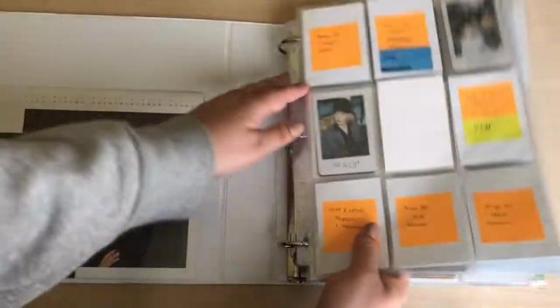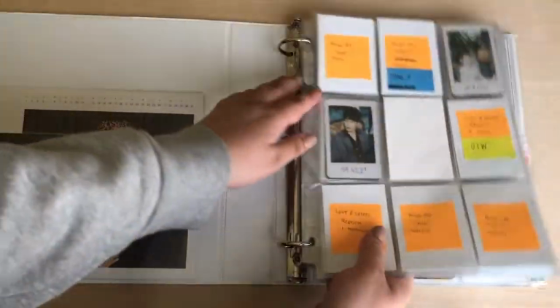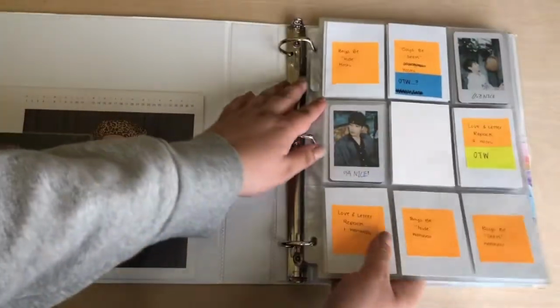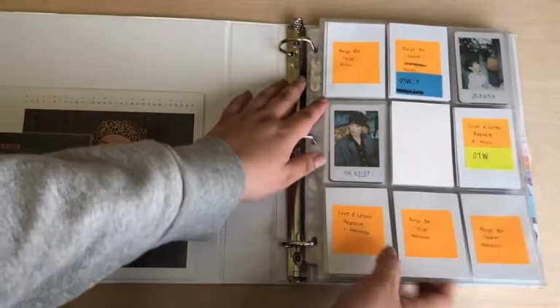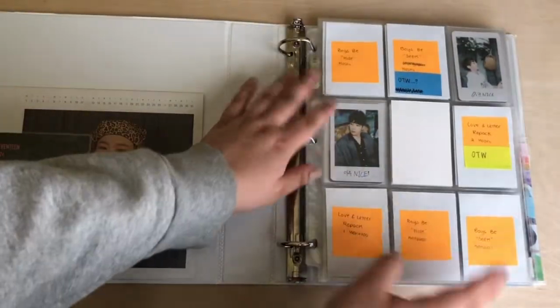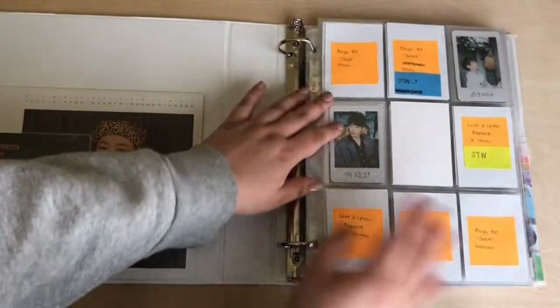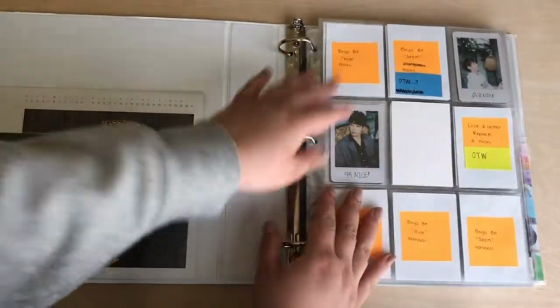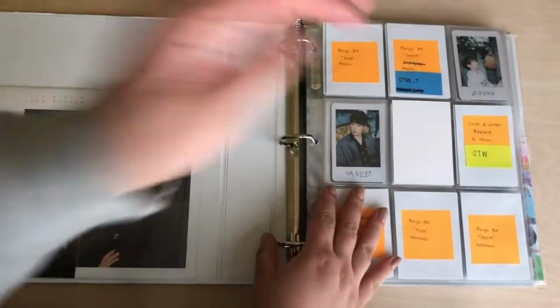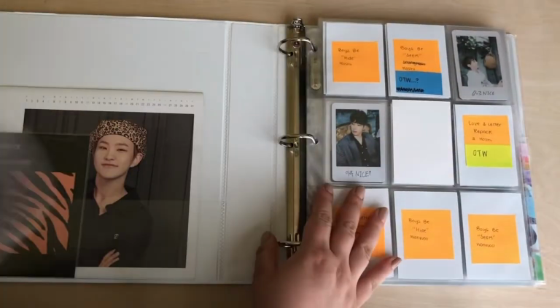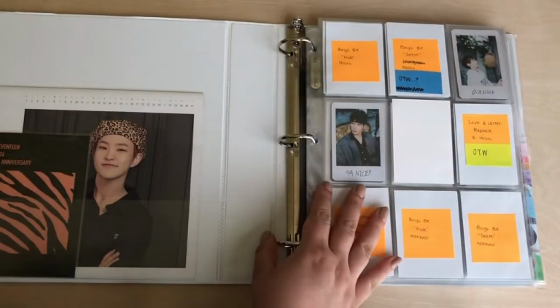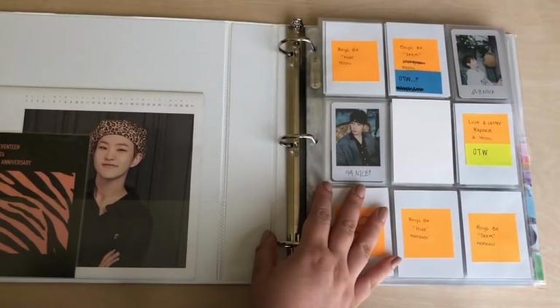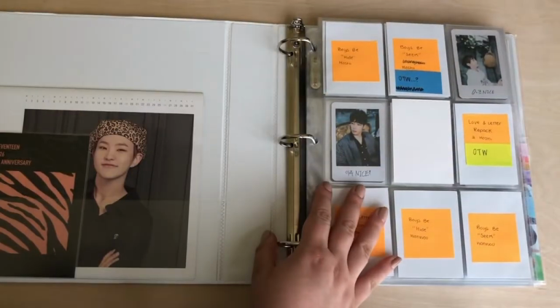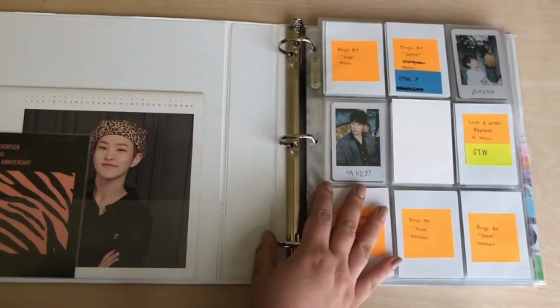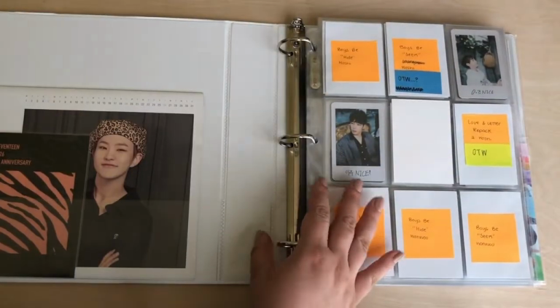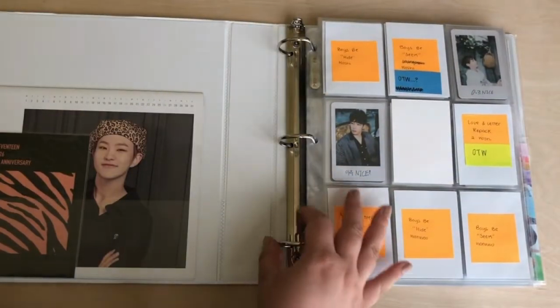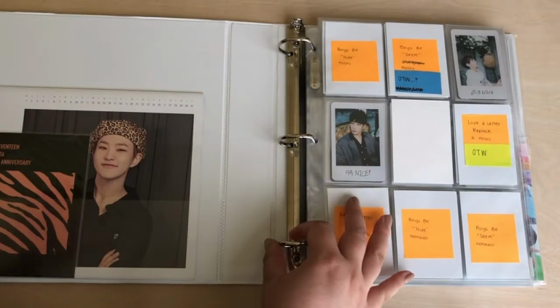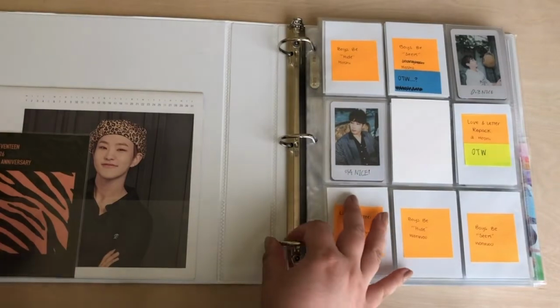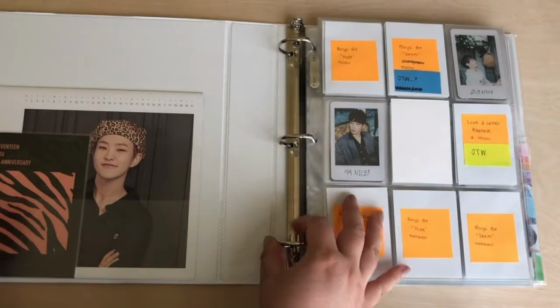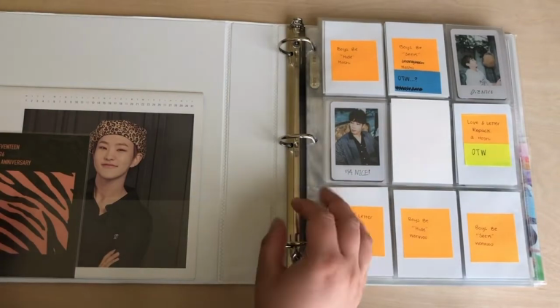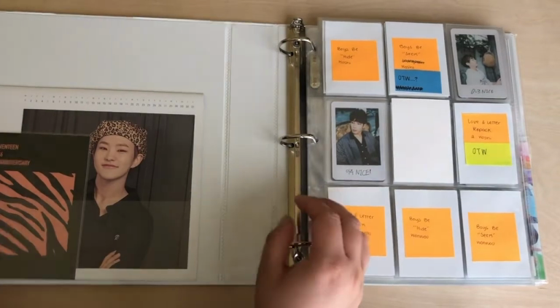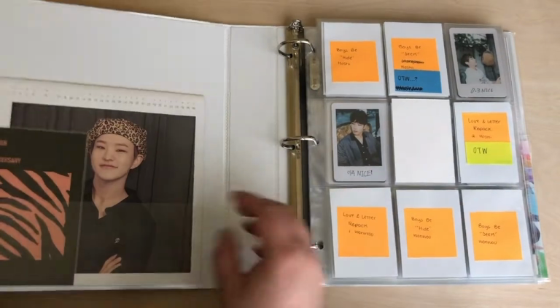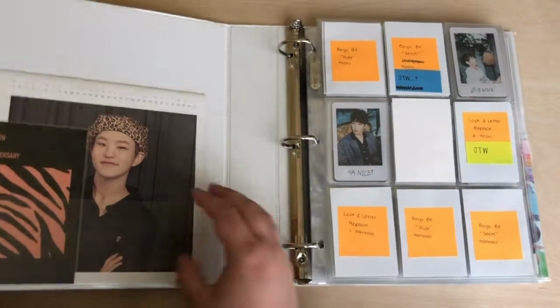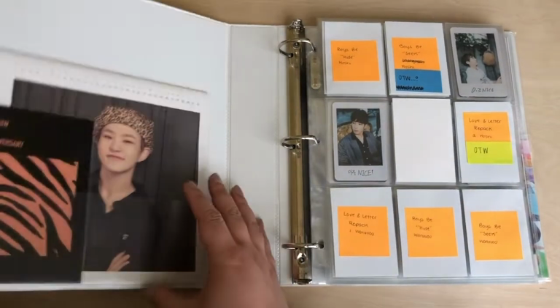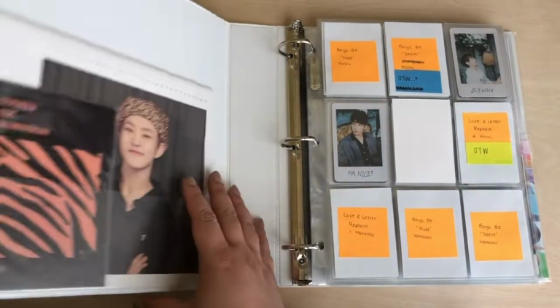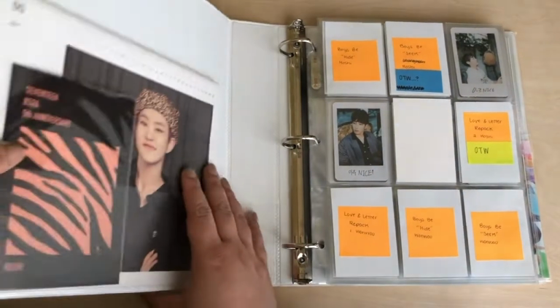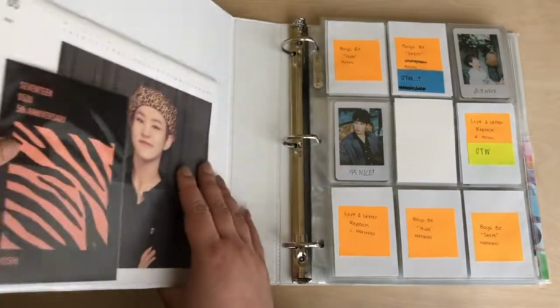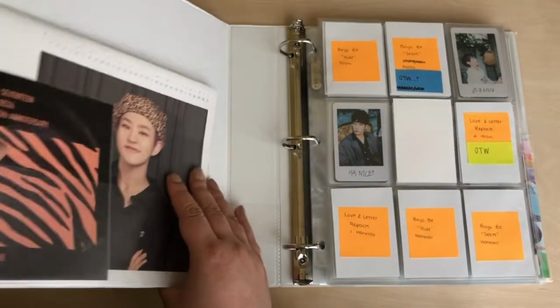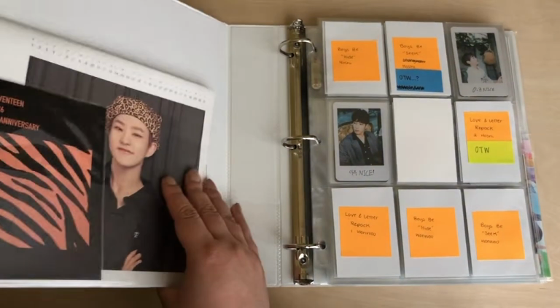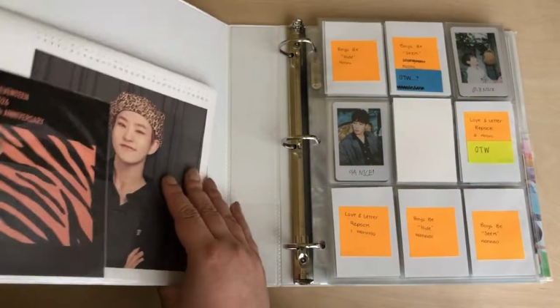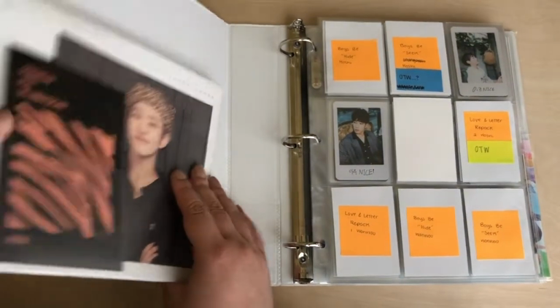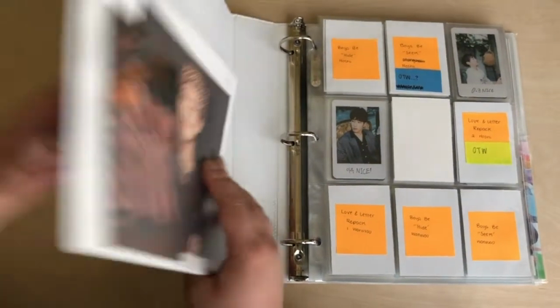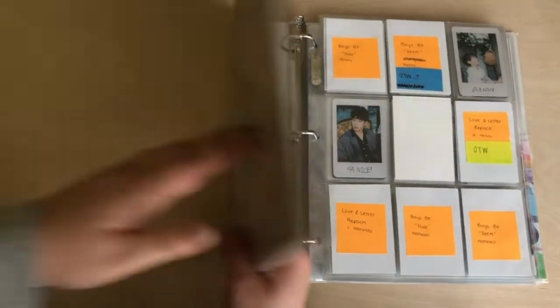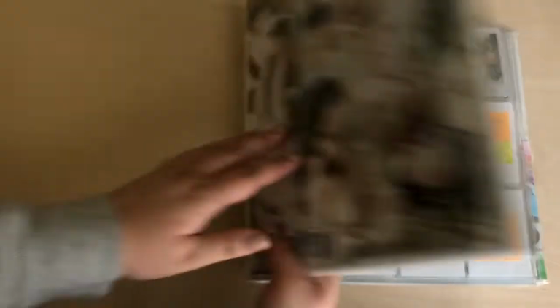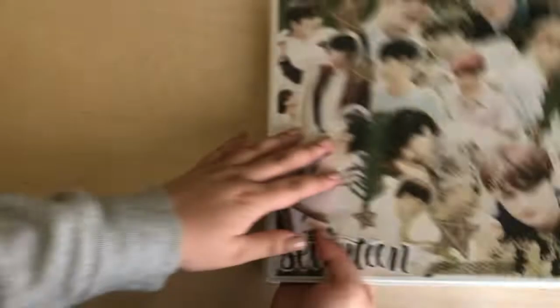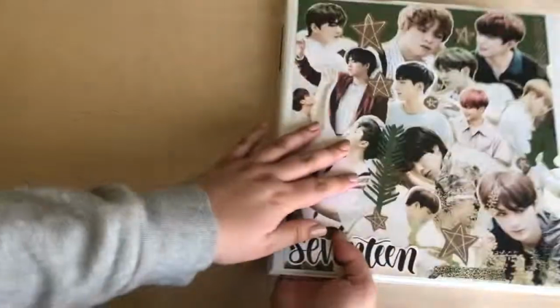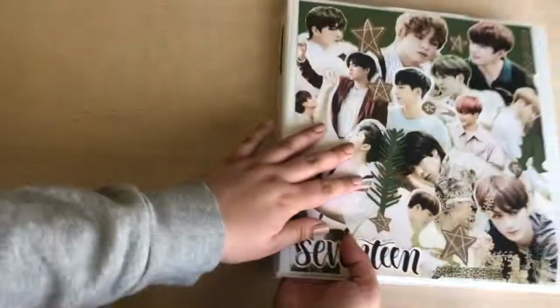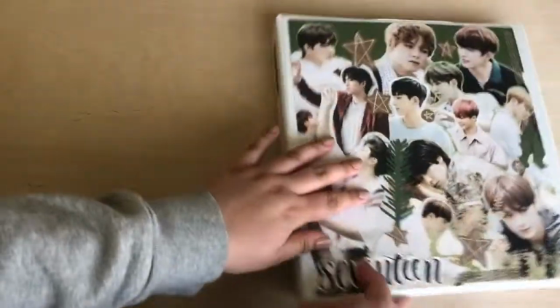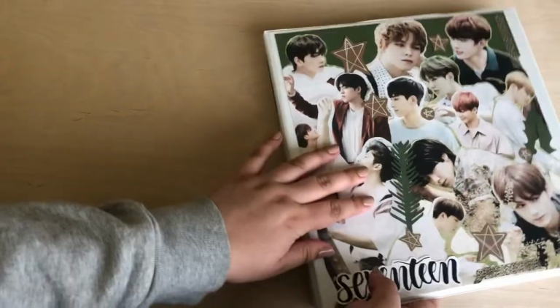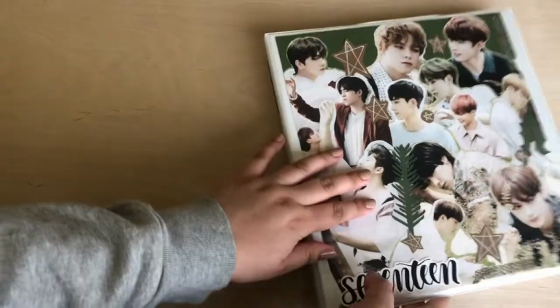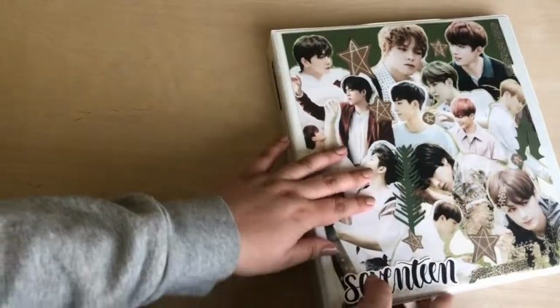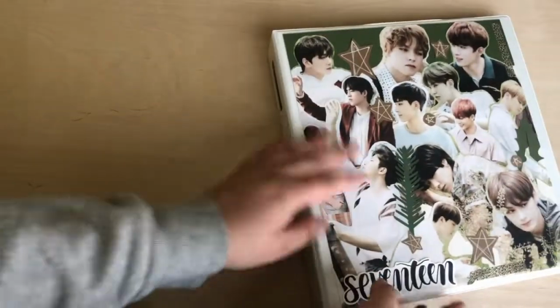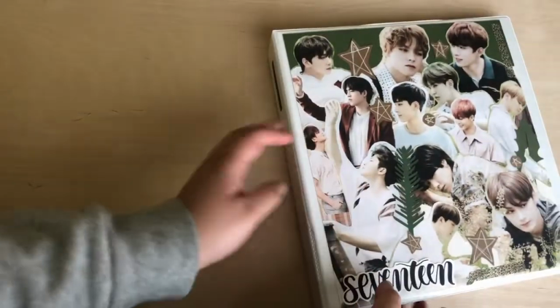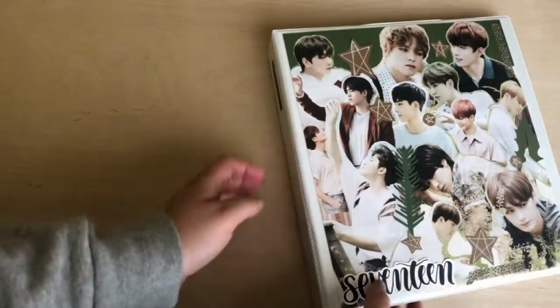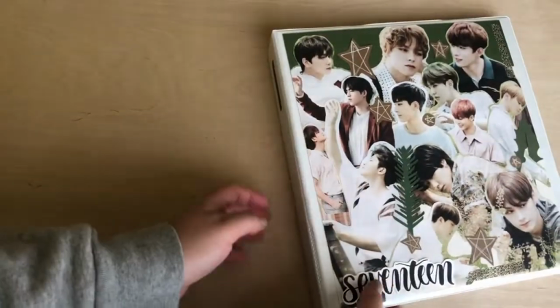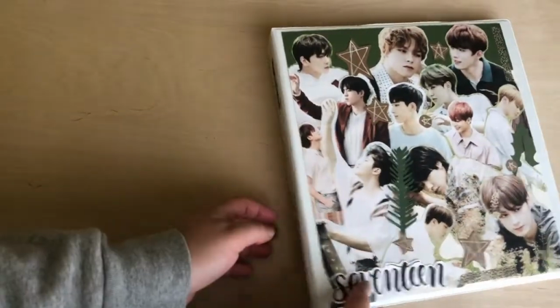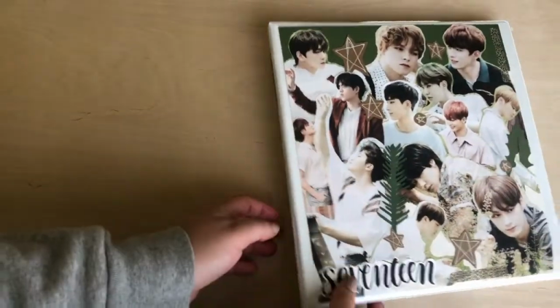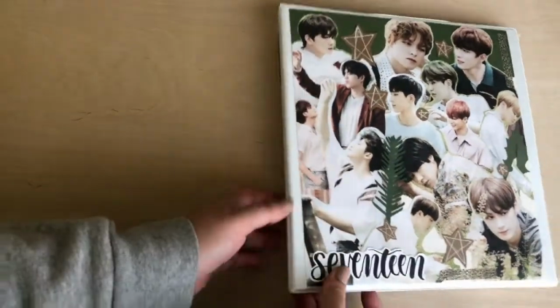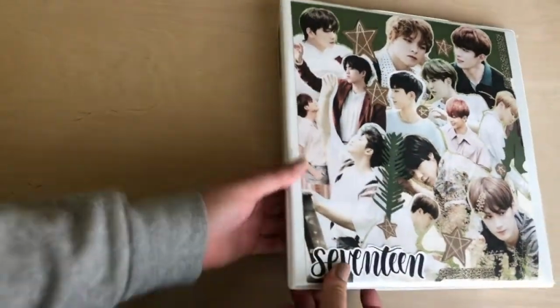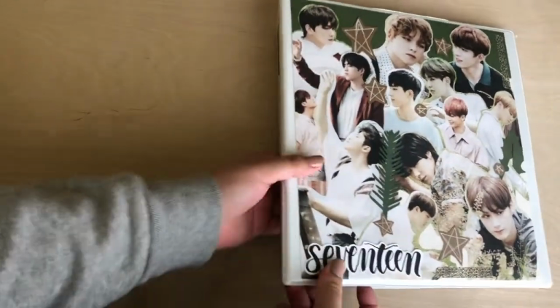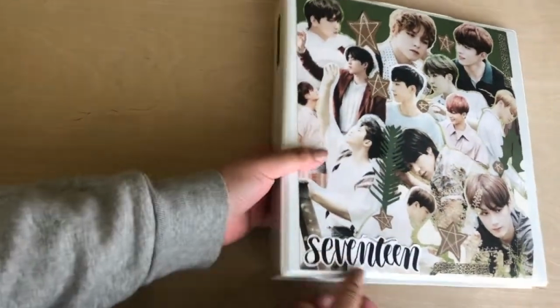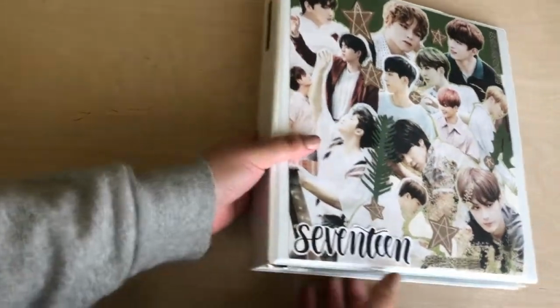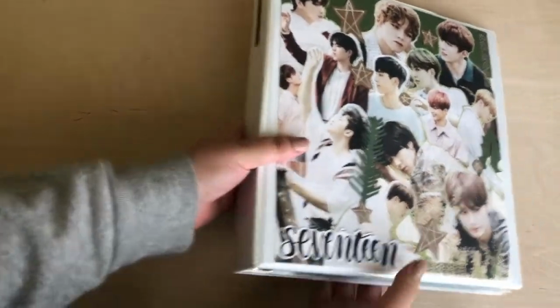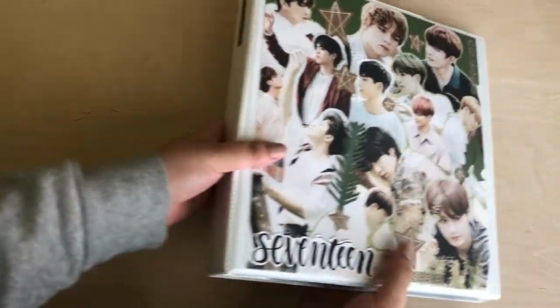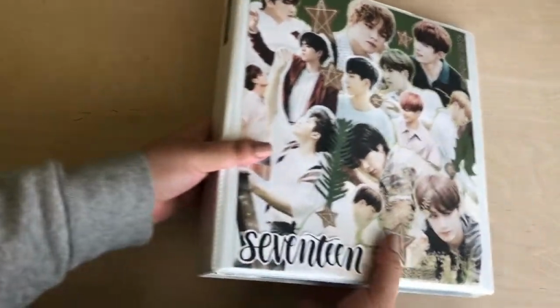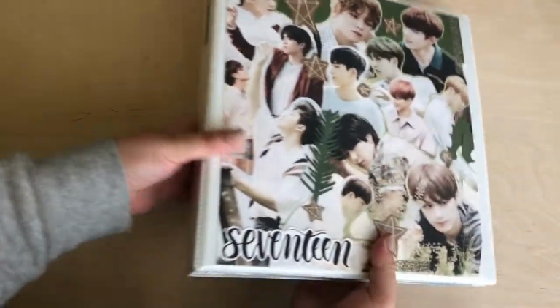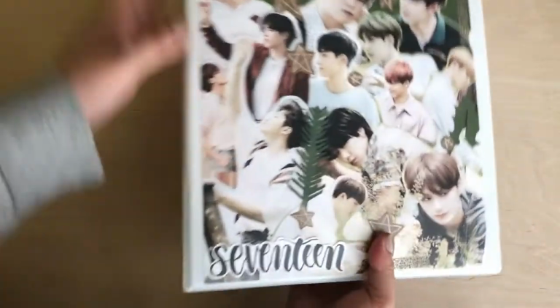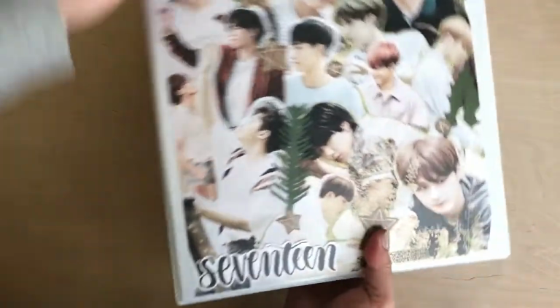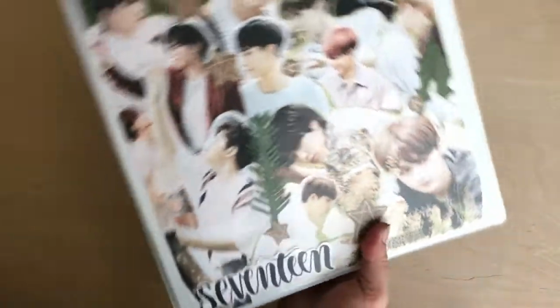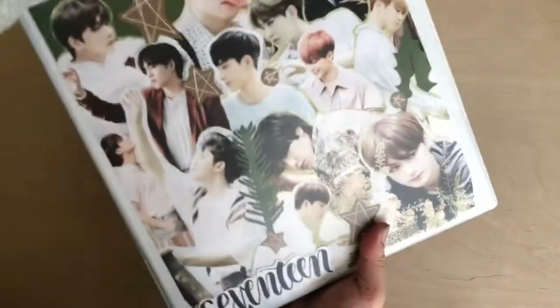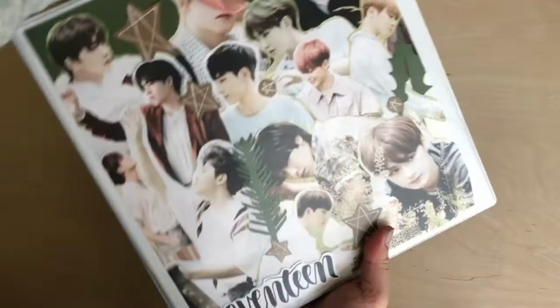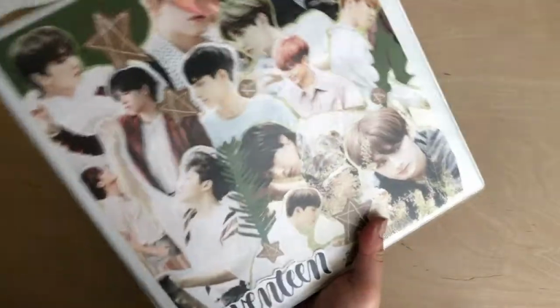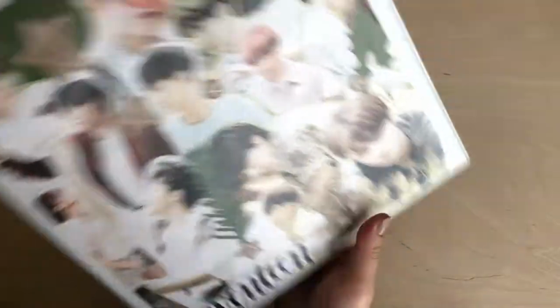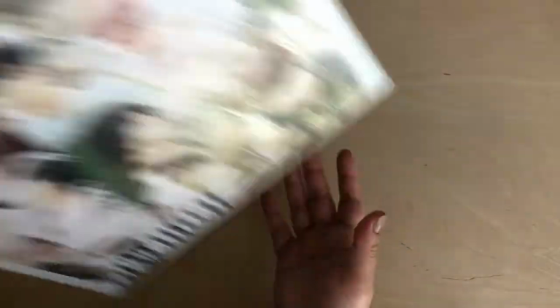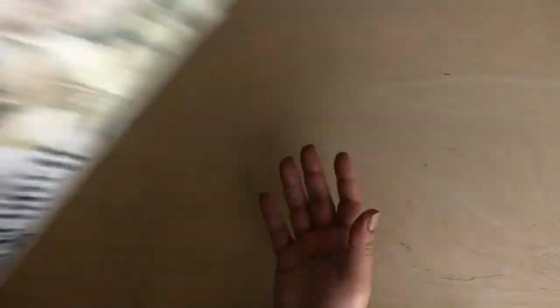It was just announced that they are having a comeback, so I'm super excited to start that. Let me go ahead and grab my next binder.